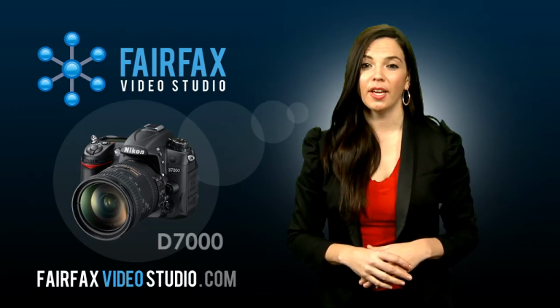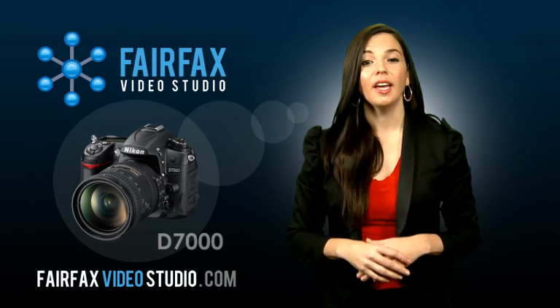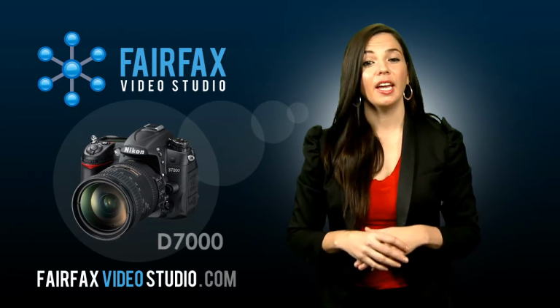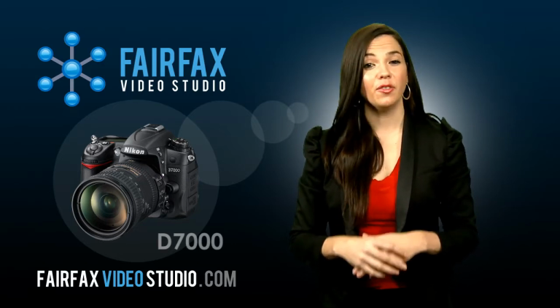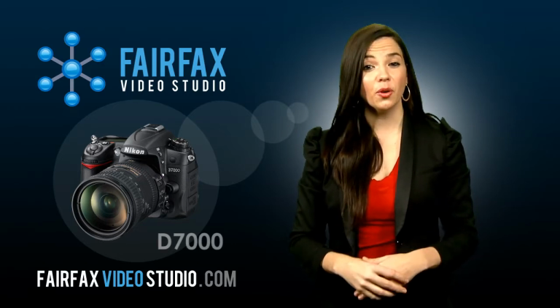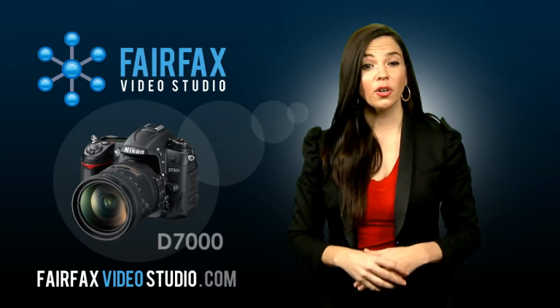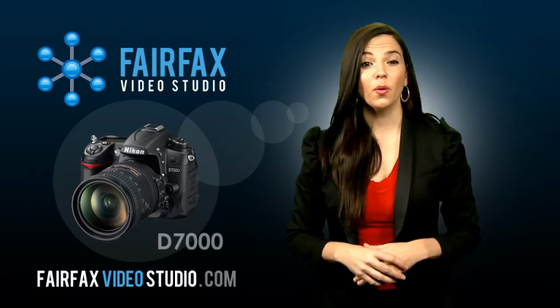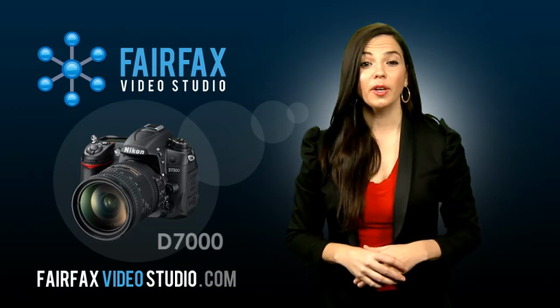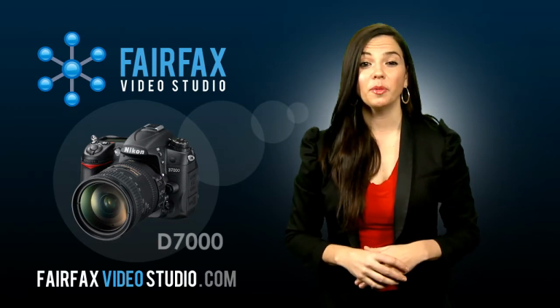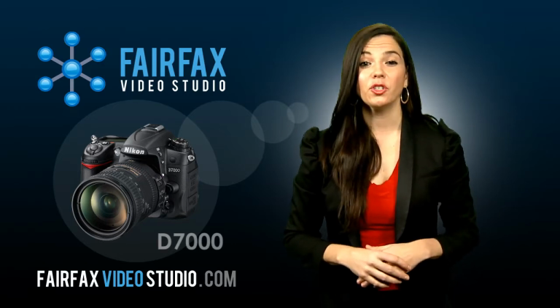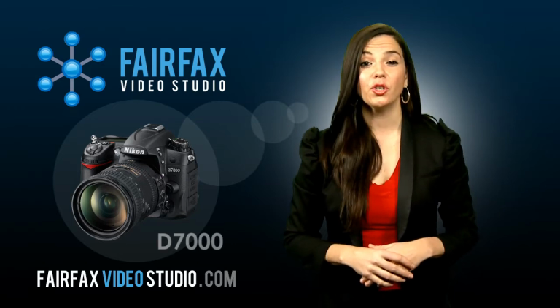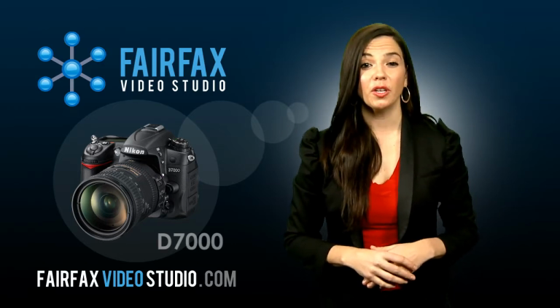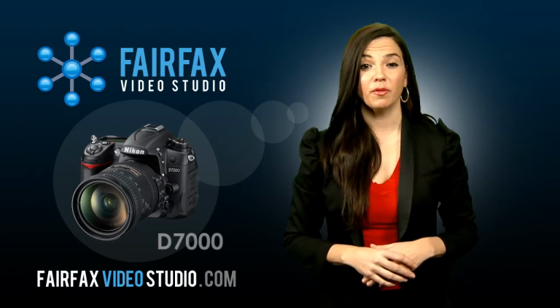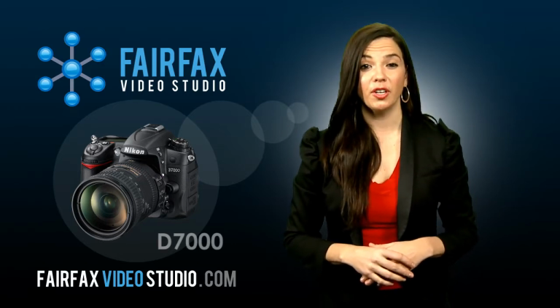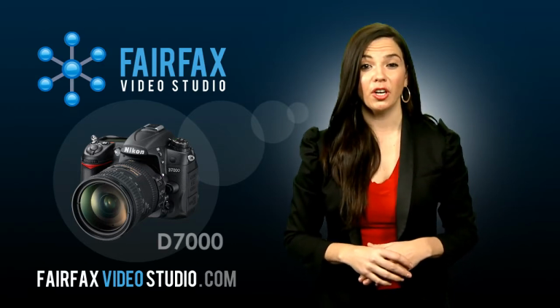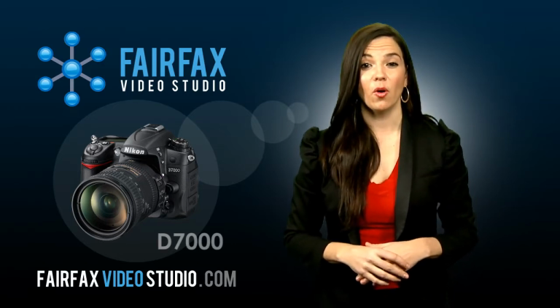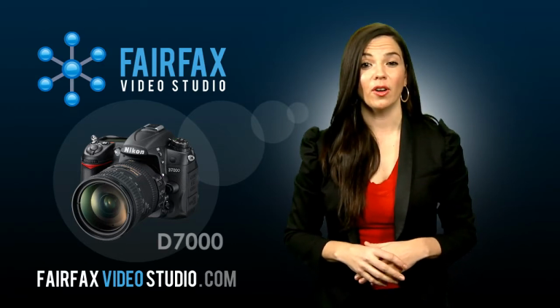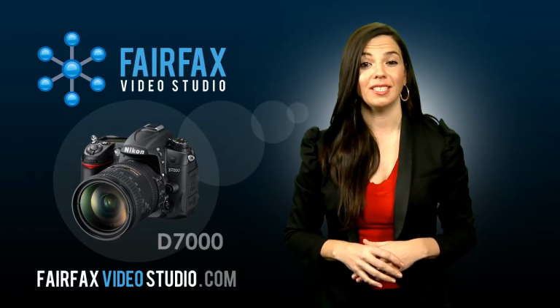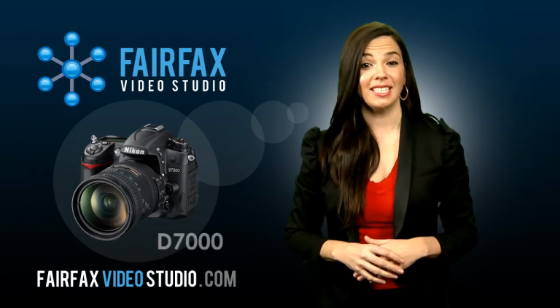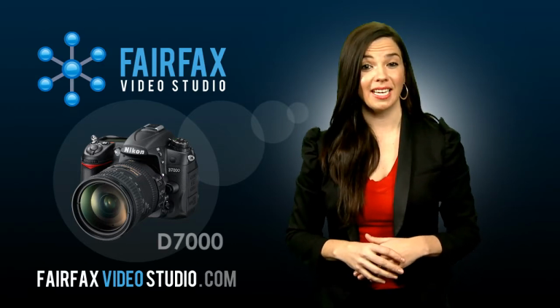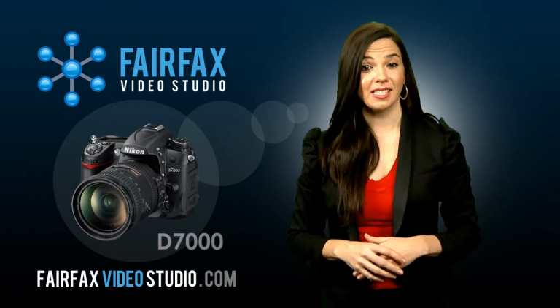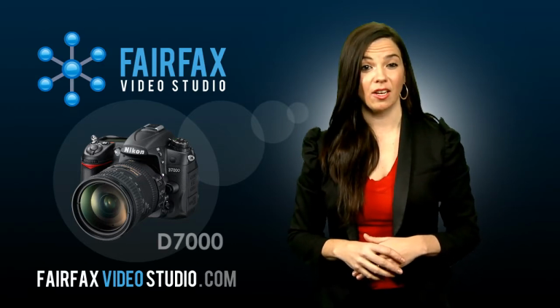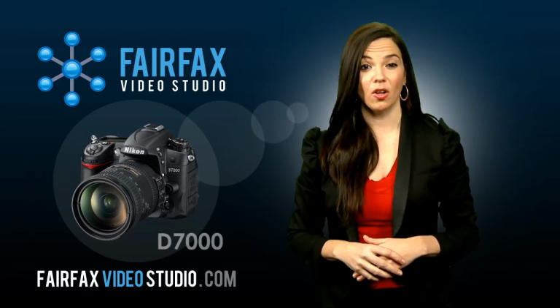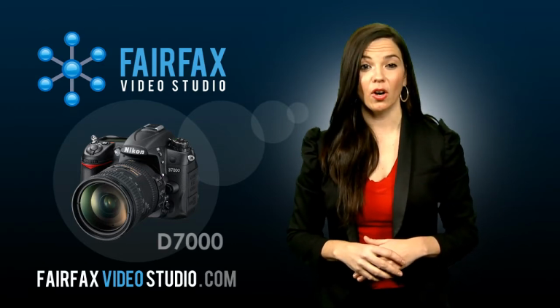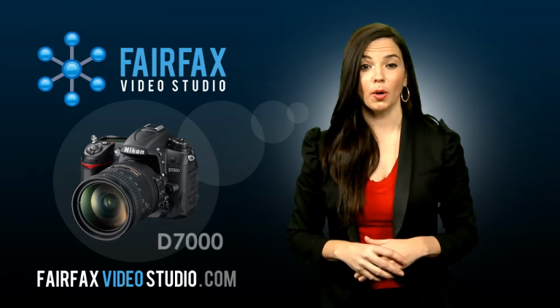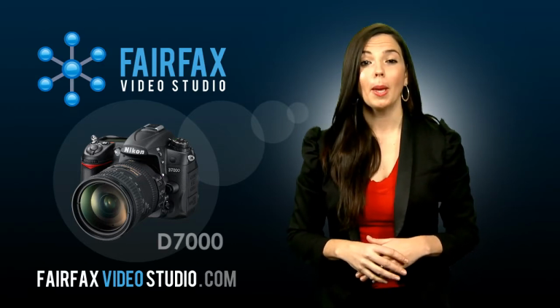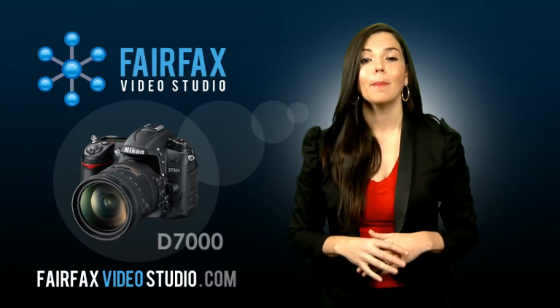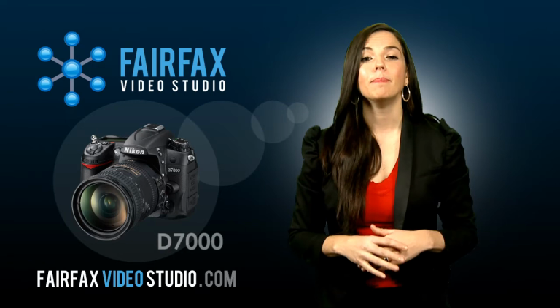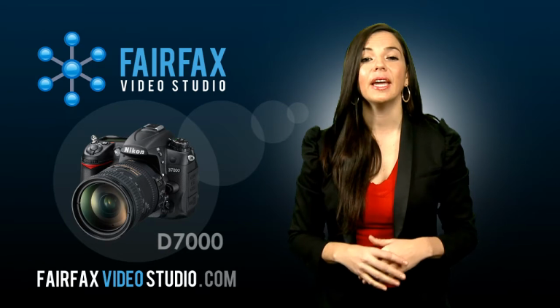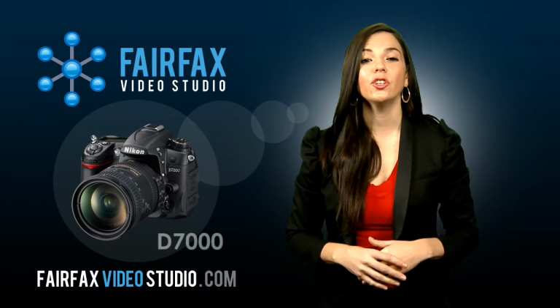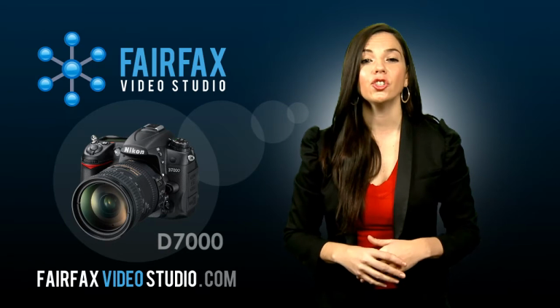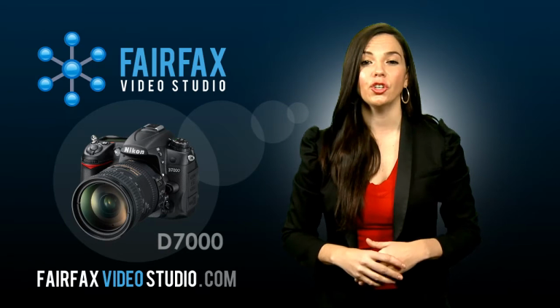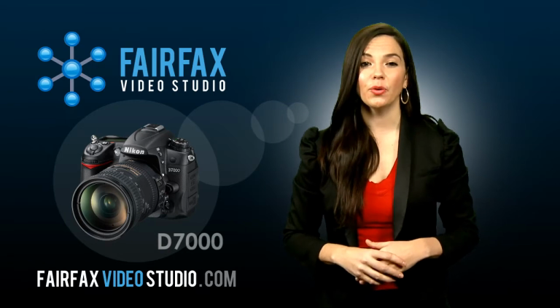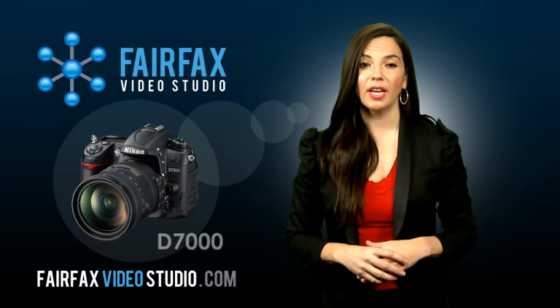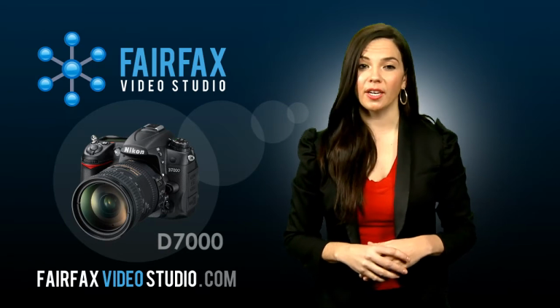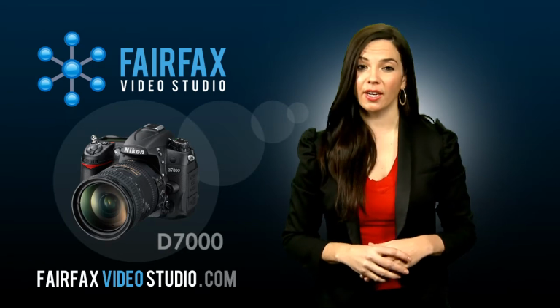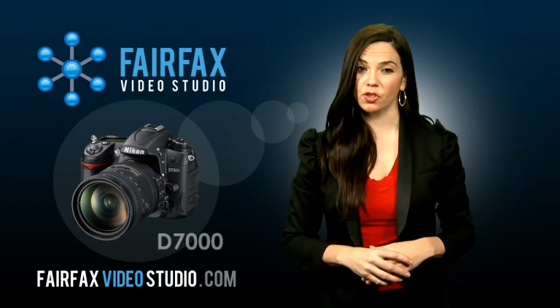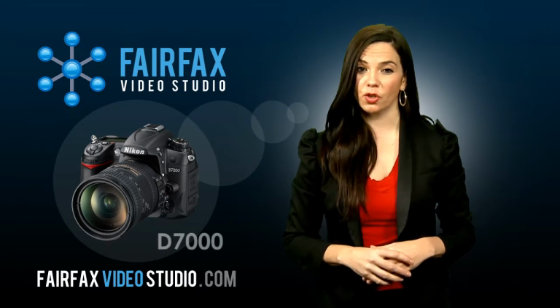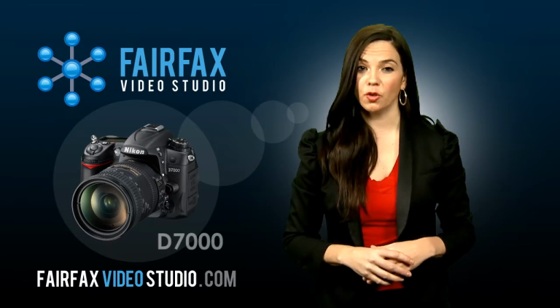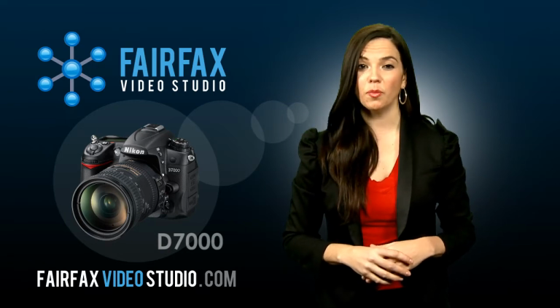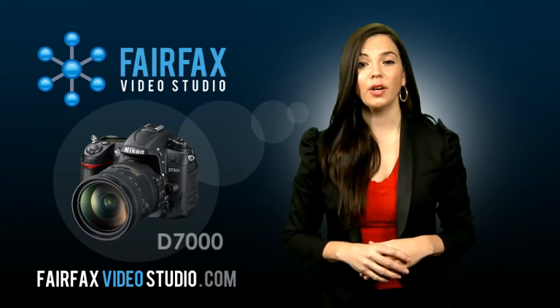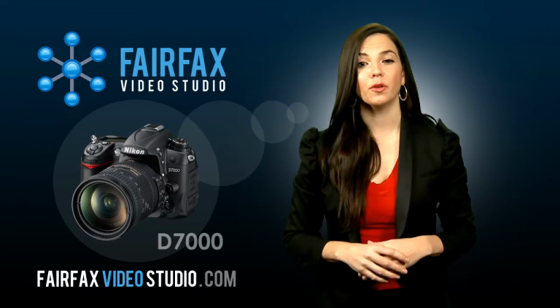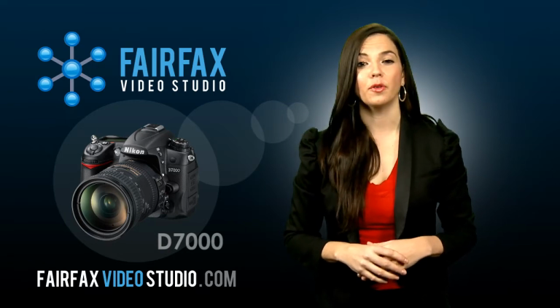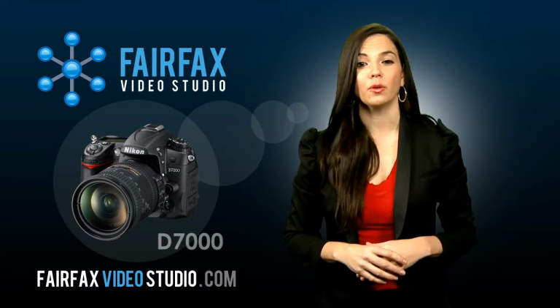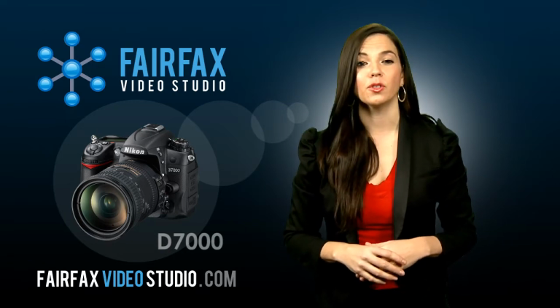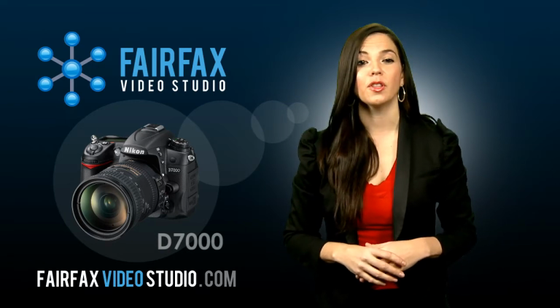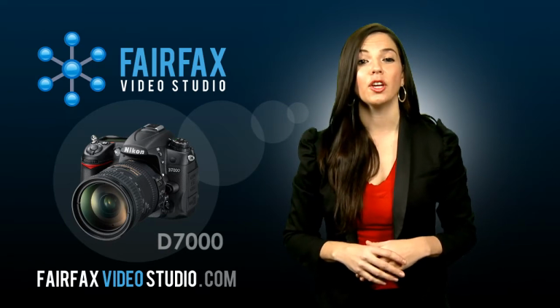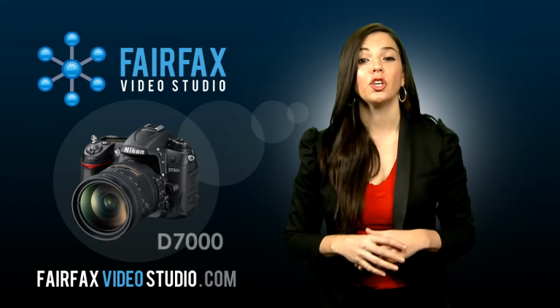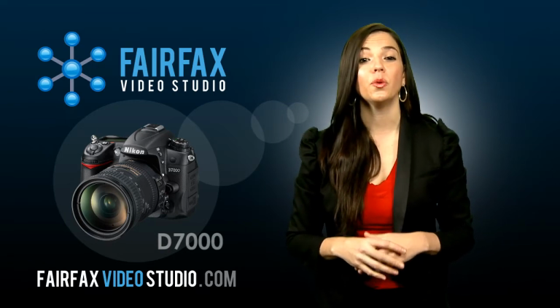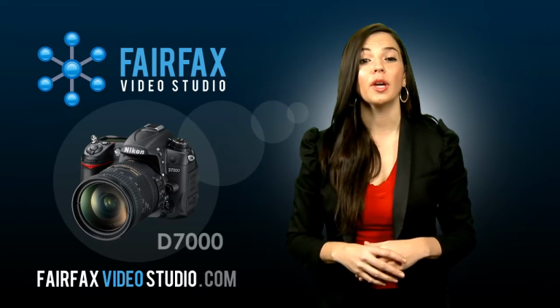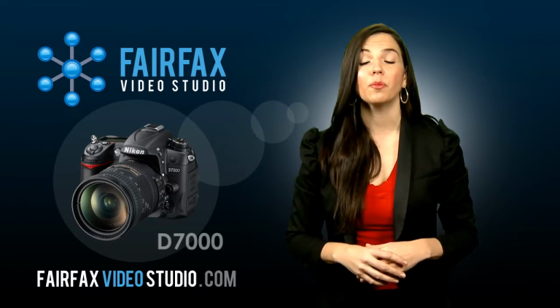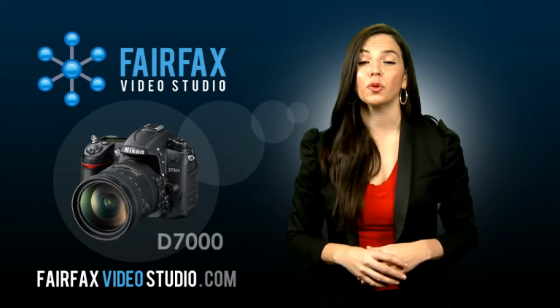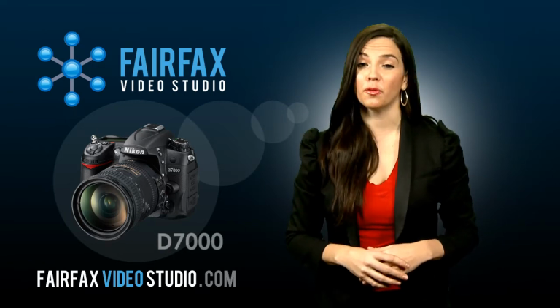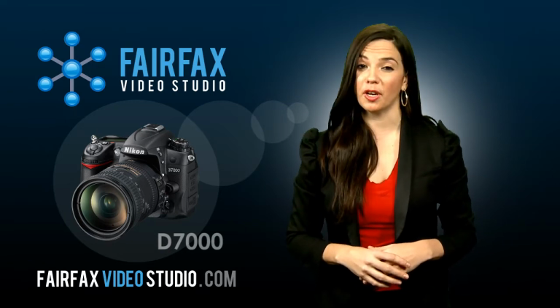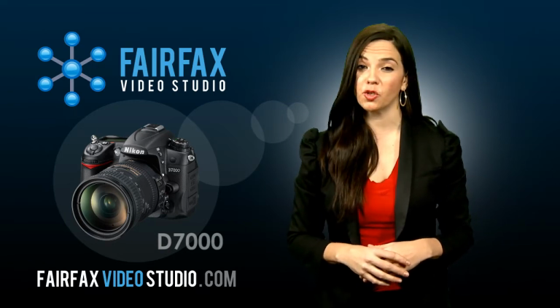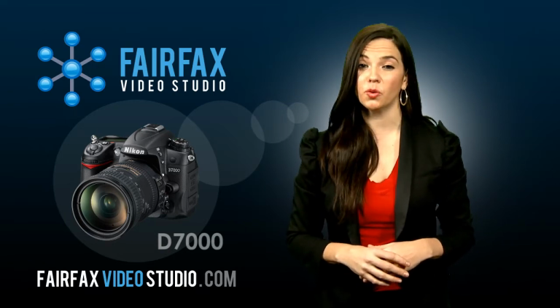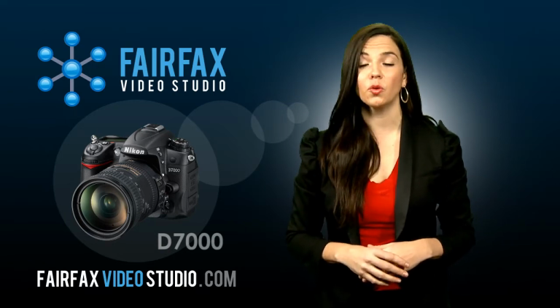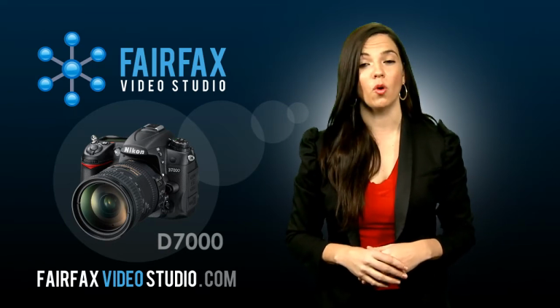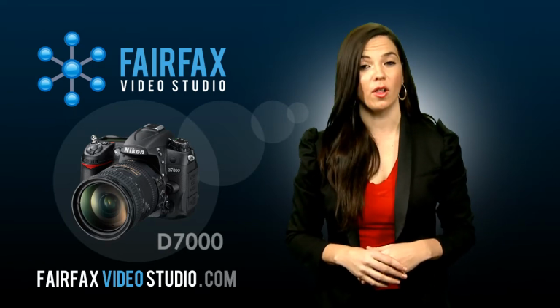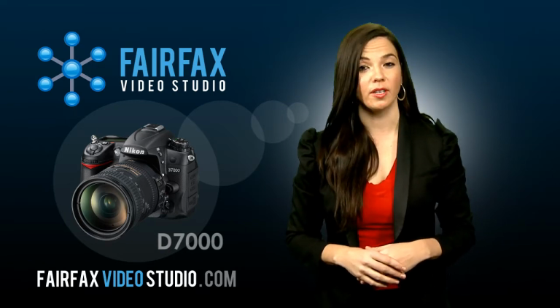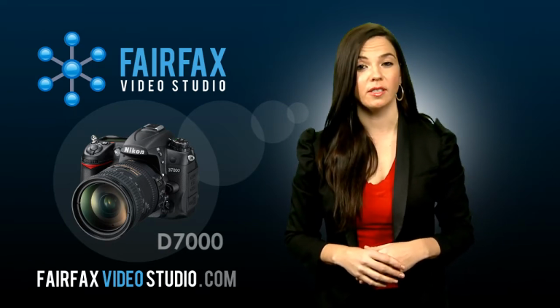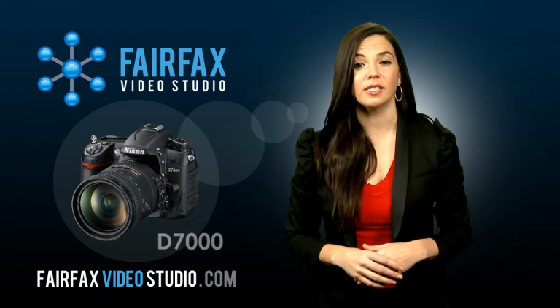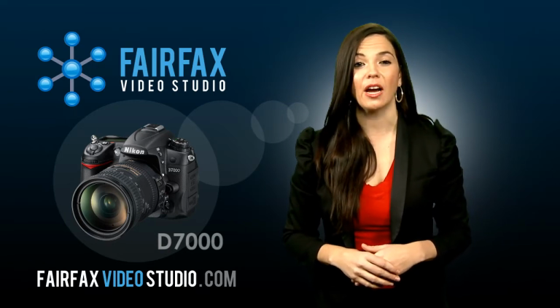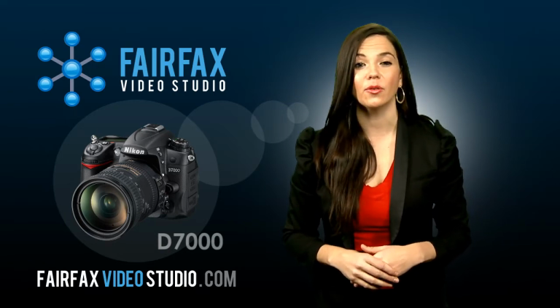If you are going to be shooting video on a DSLR, make sure you get an external microphone so that you will get professional quality sound.